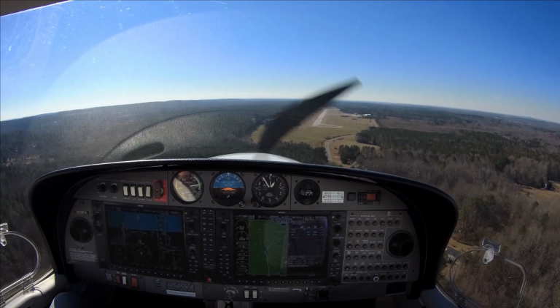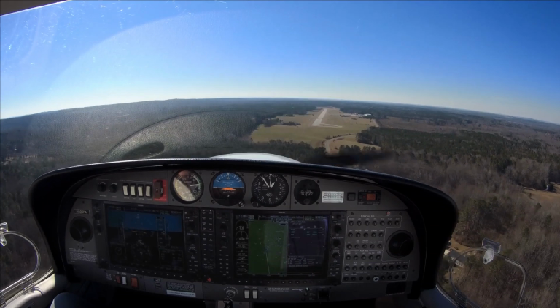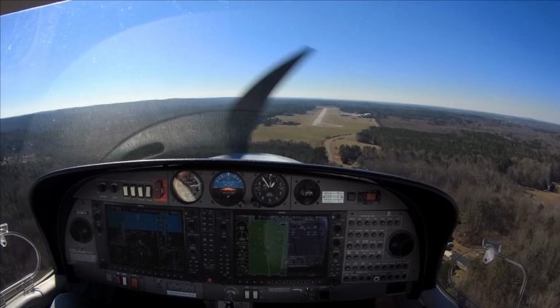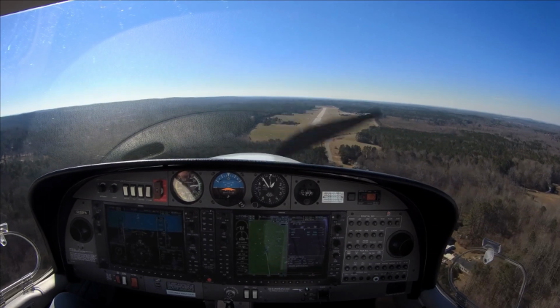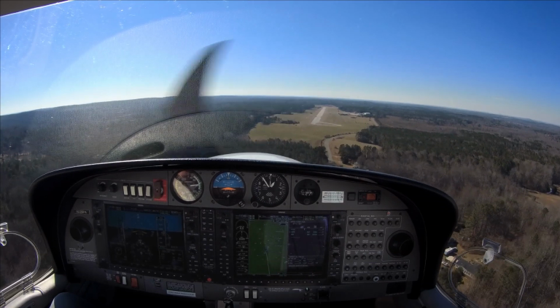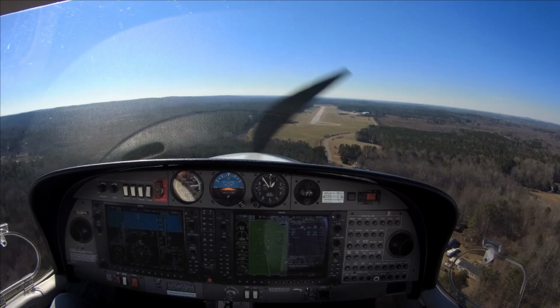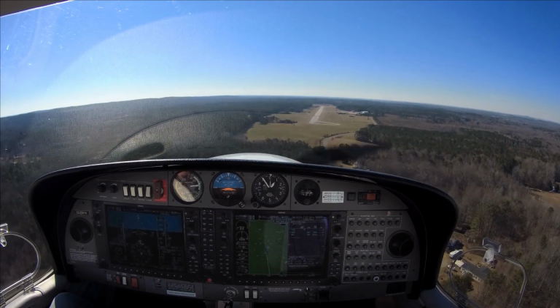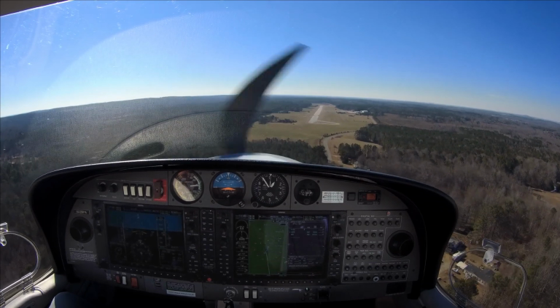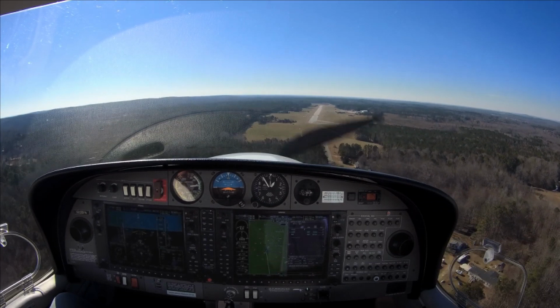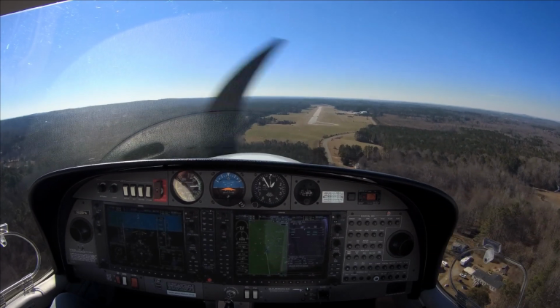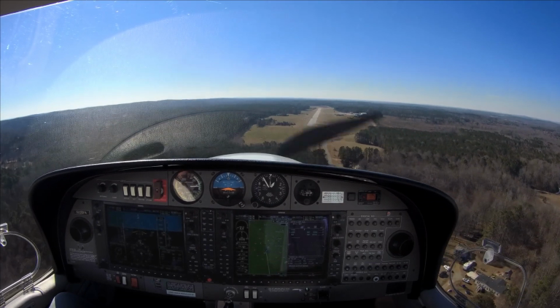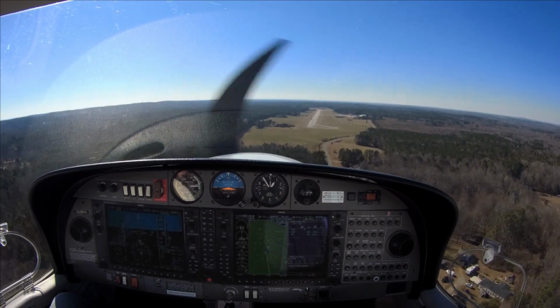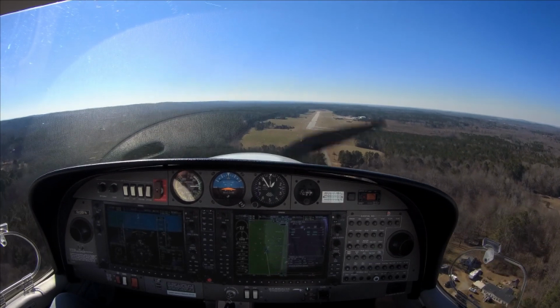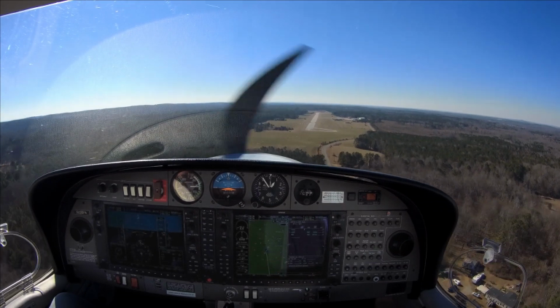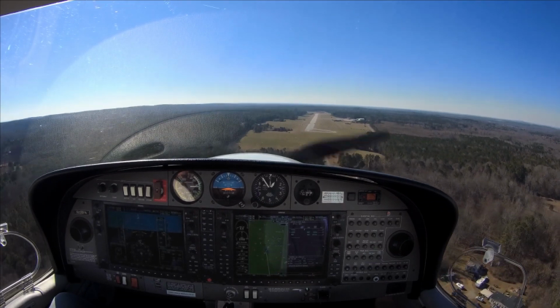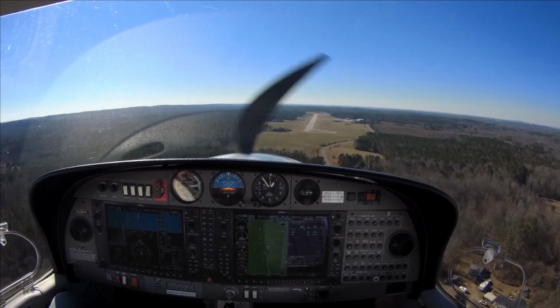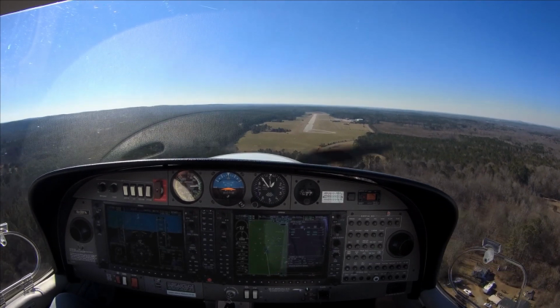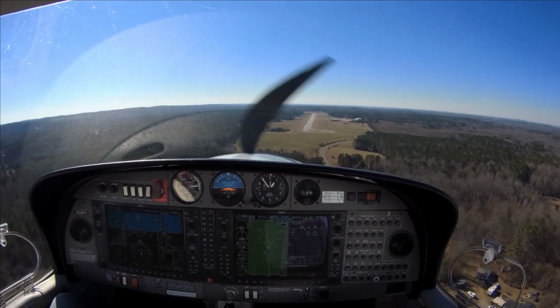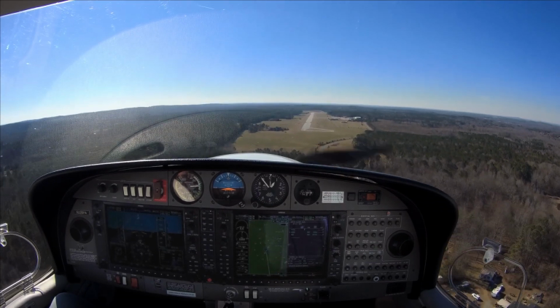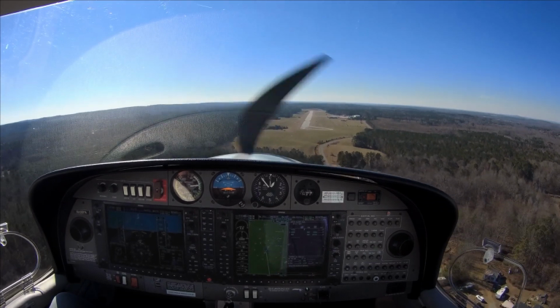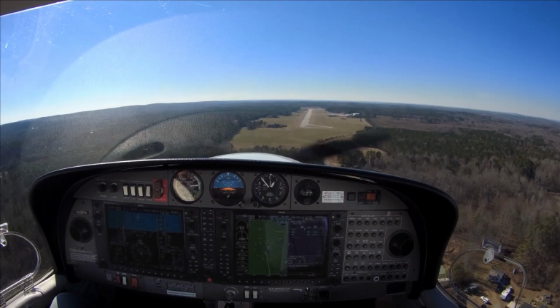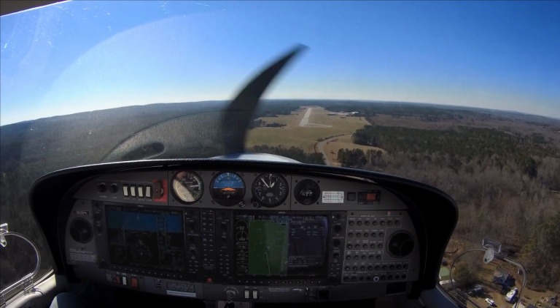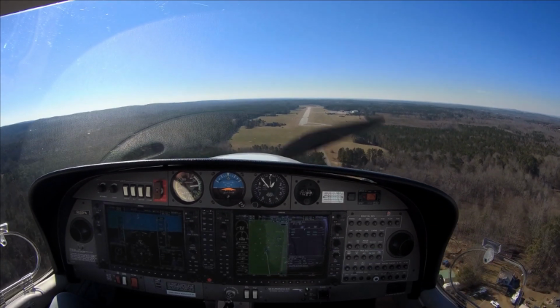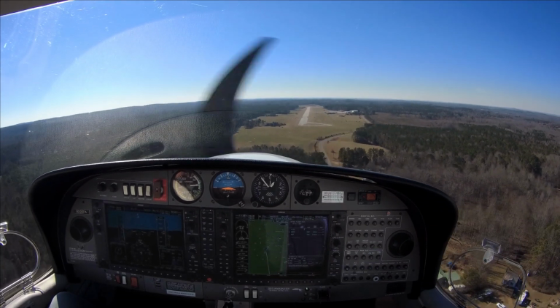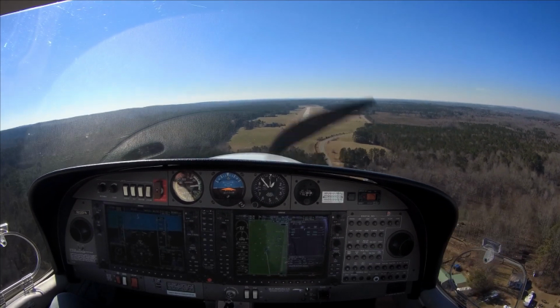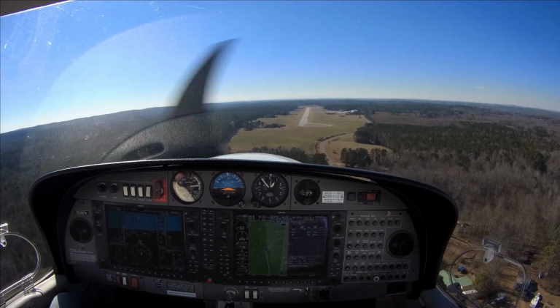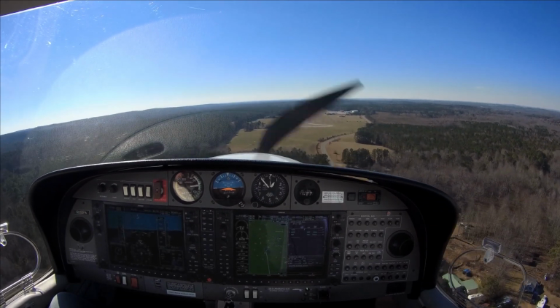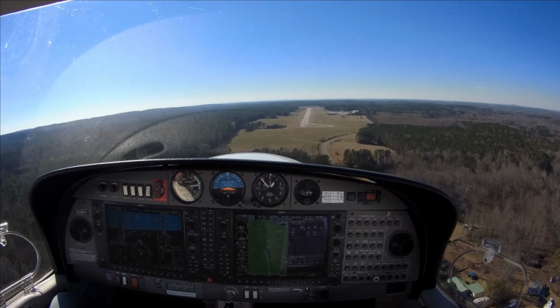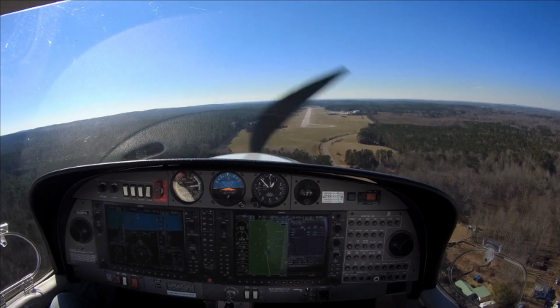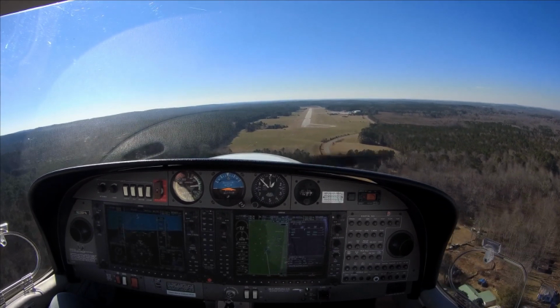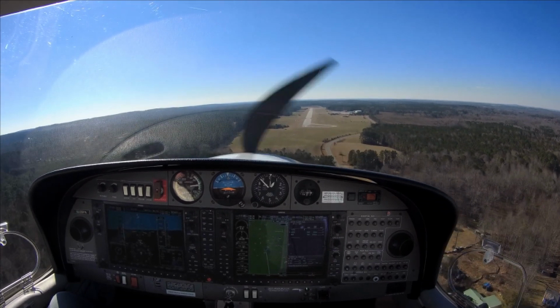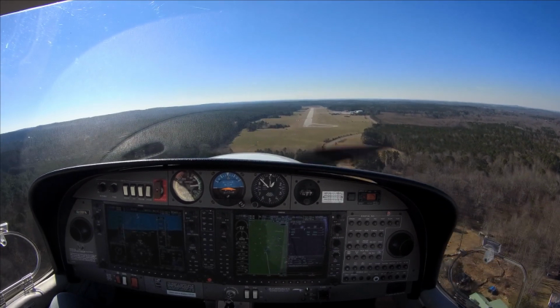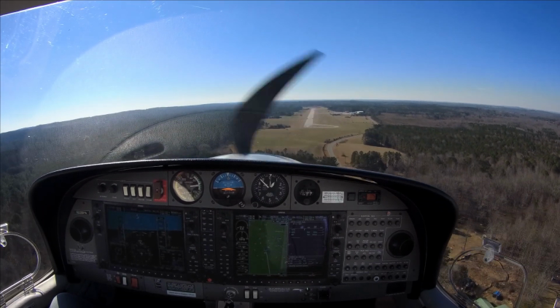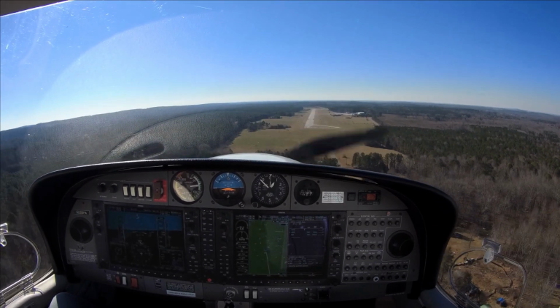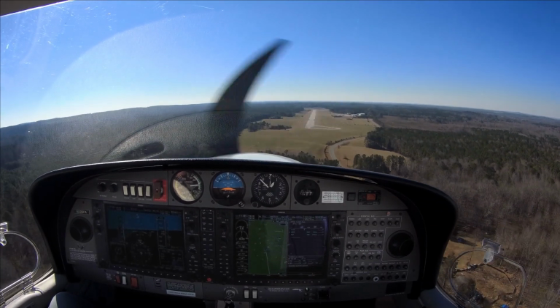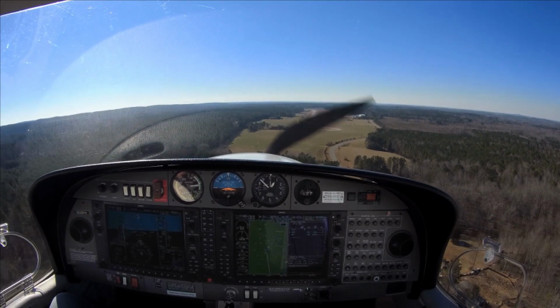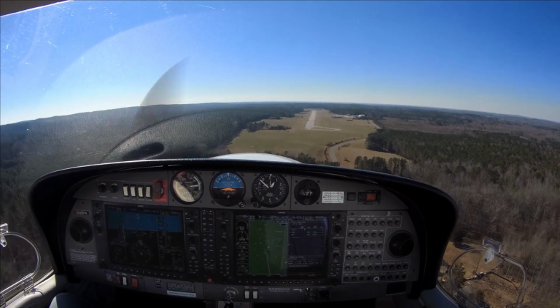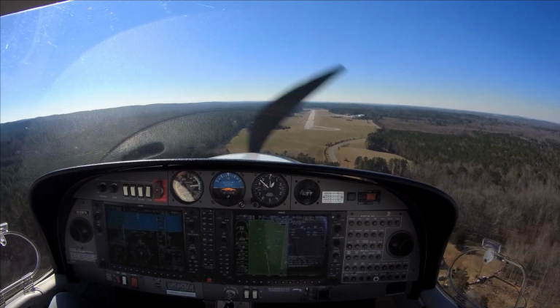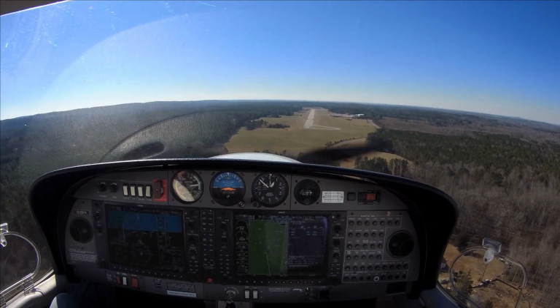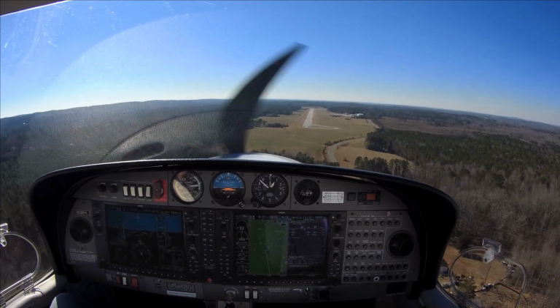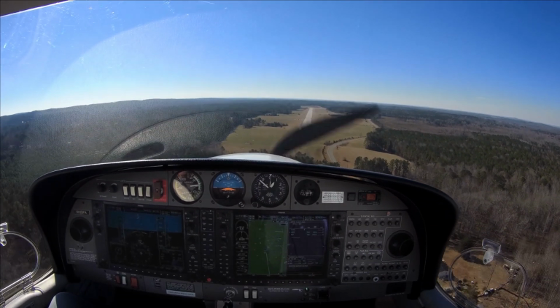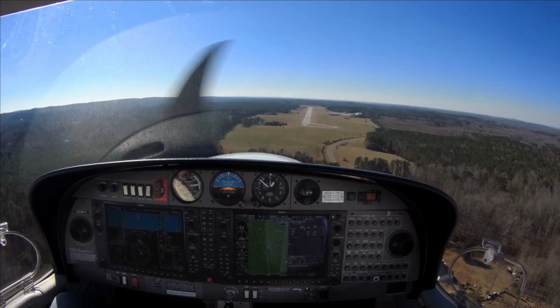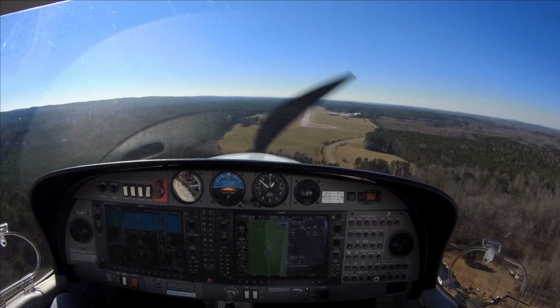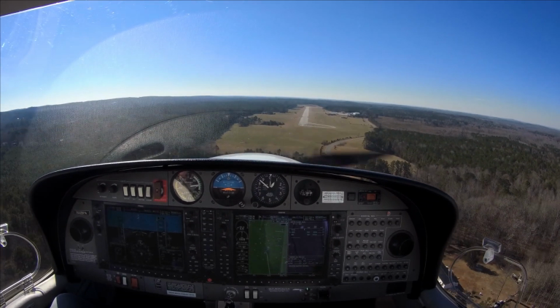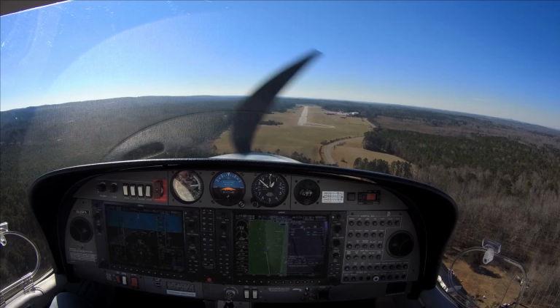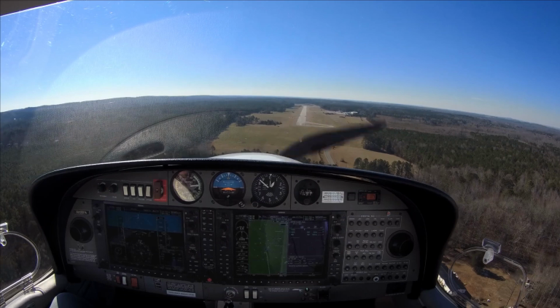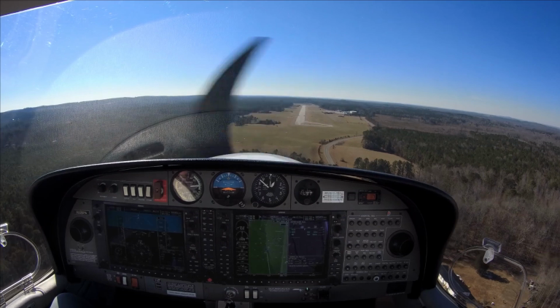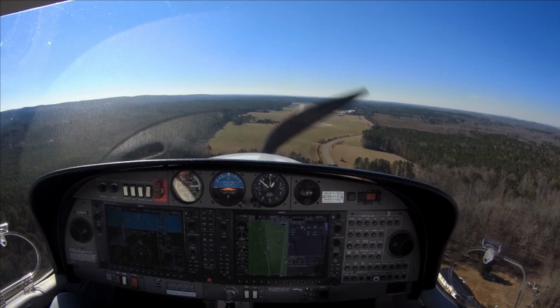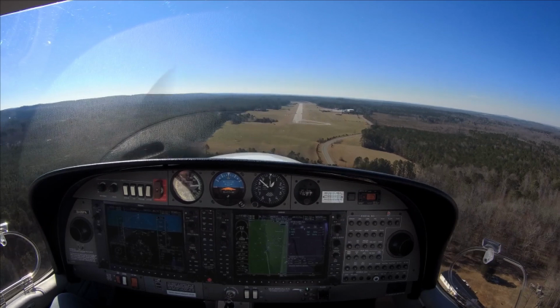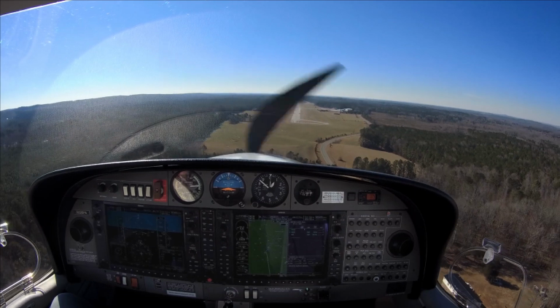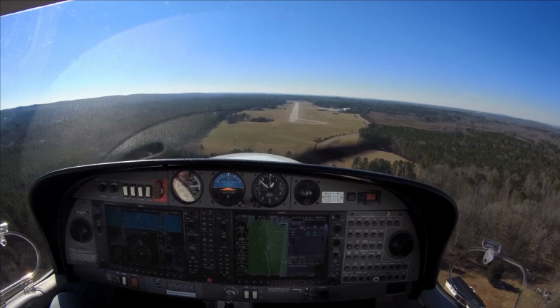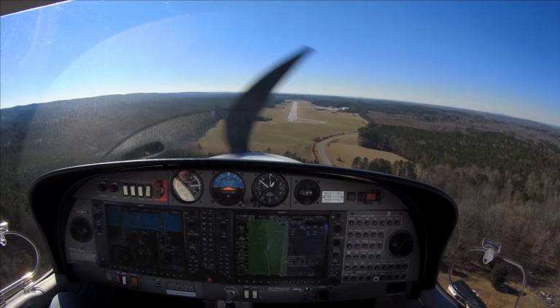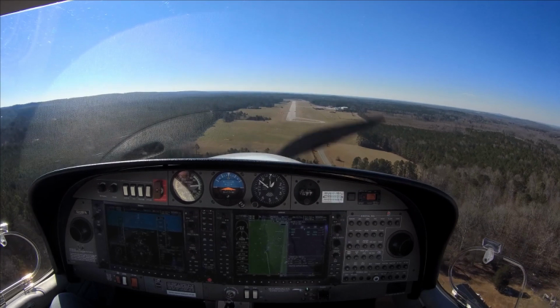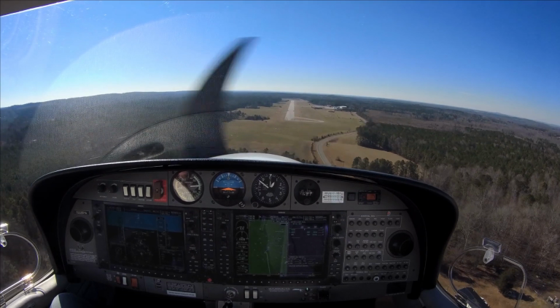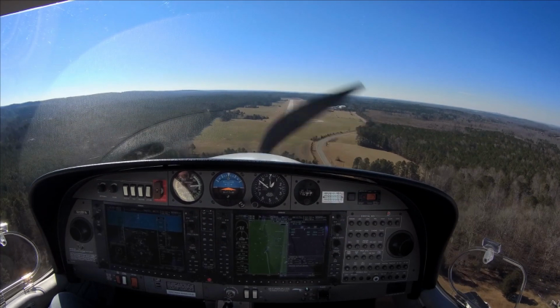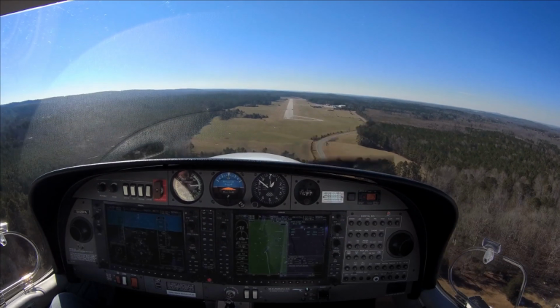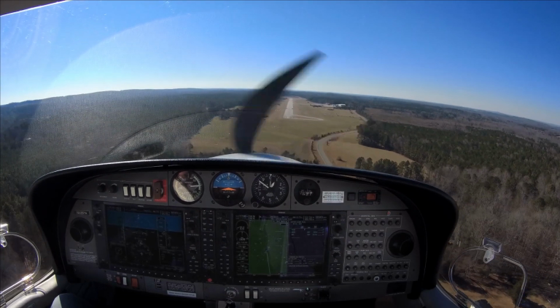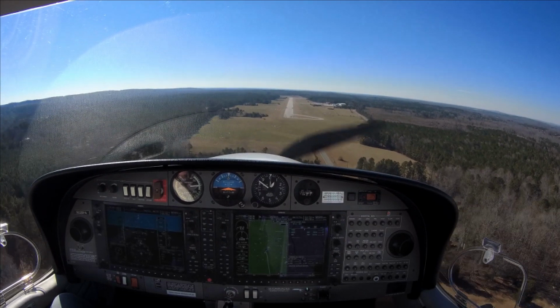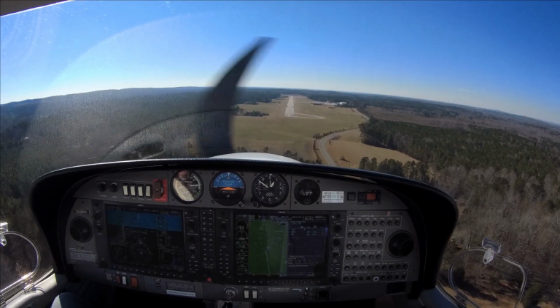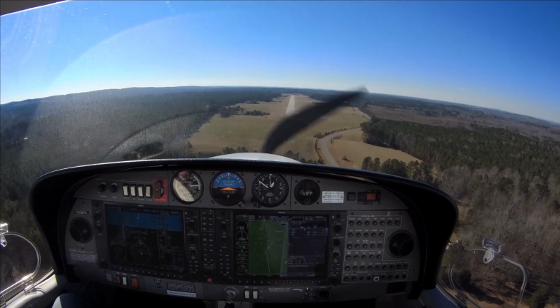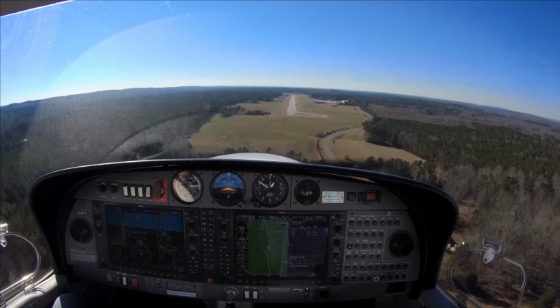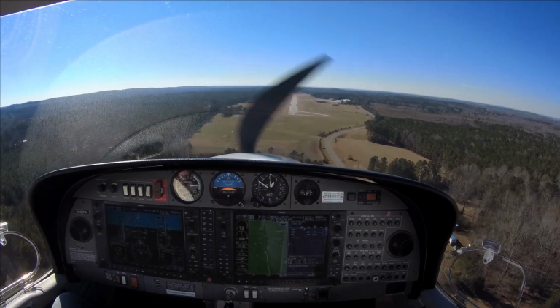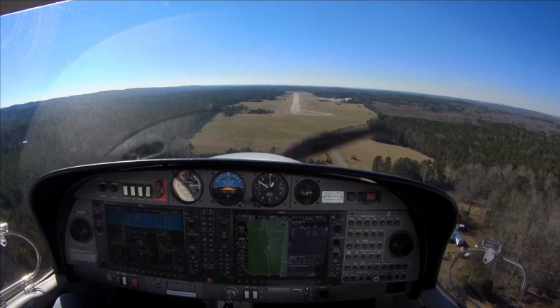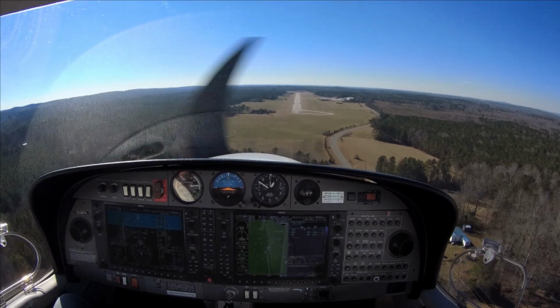Siler City traffic, Diamond 226 Papa Alpha, runway 22, short final. Siler City.